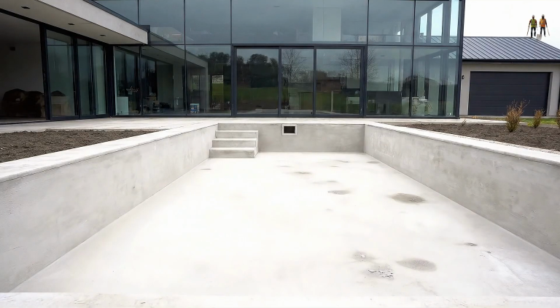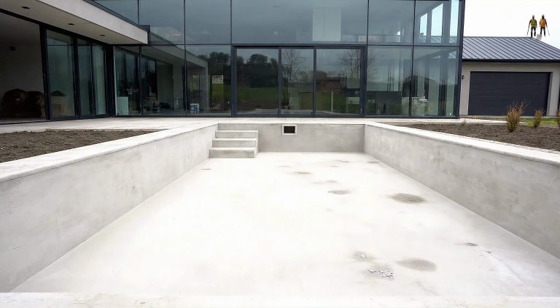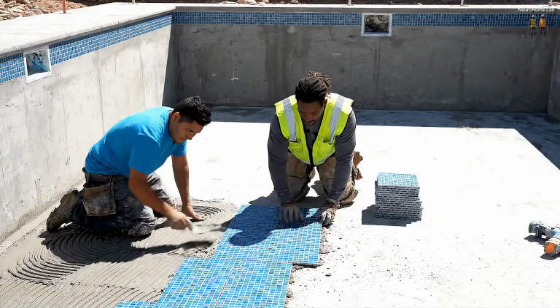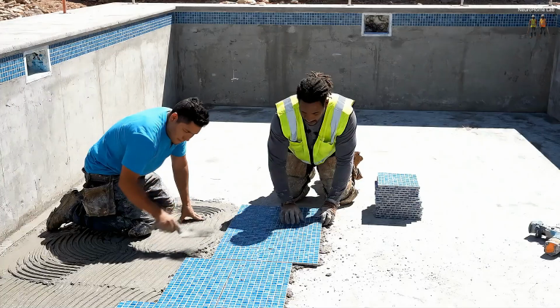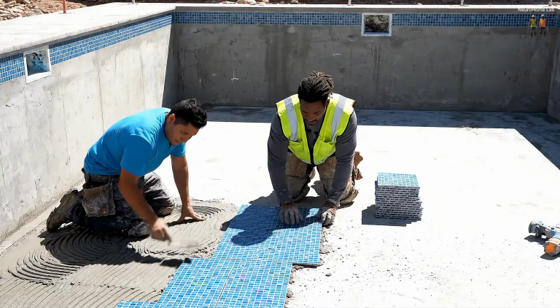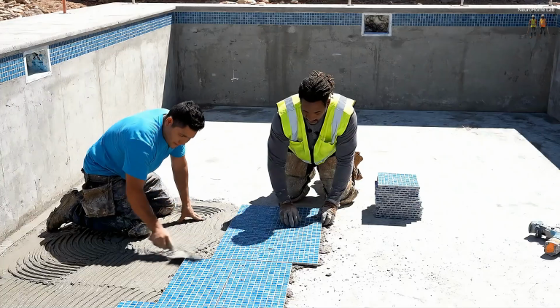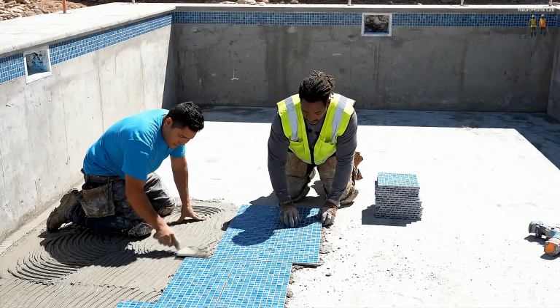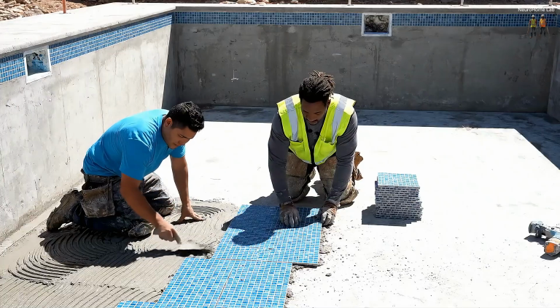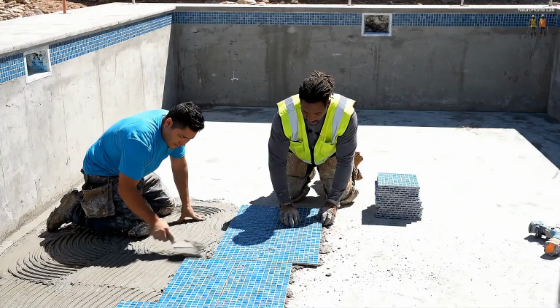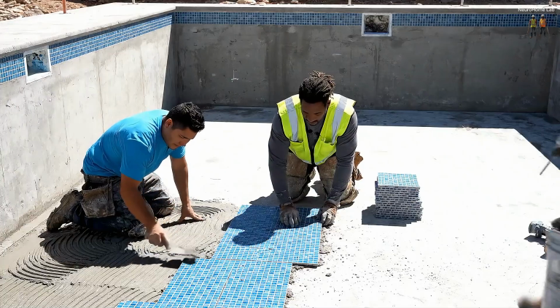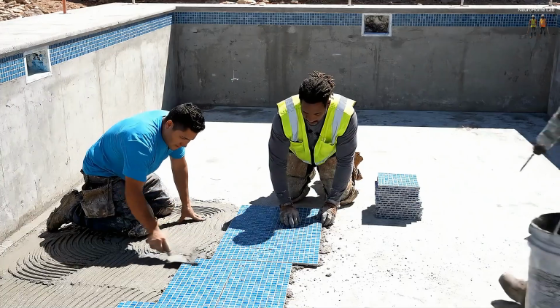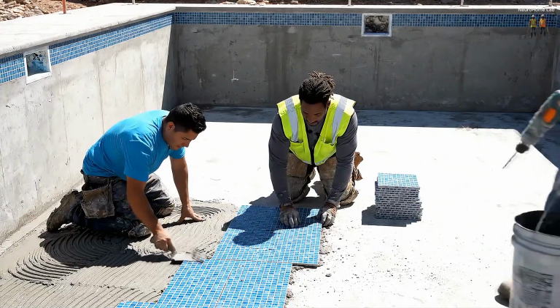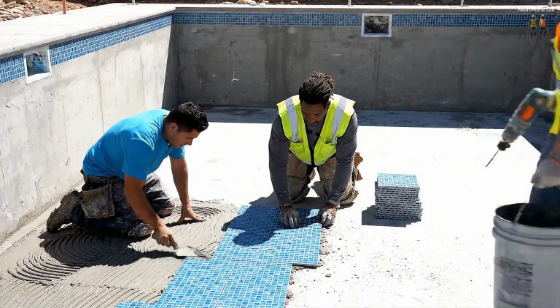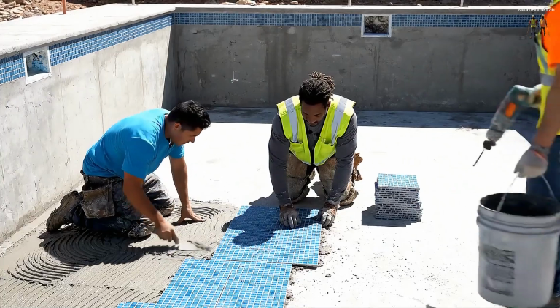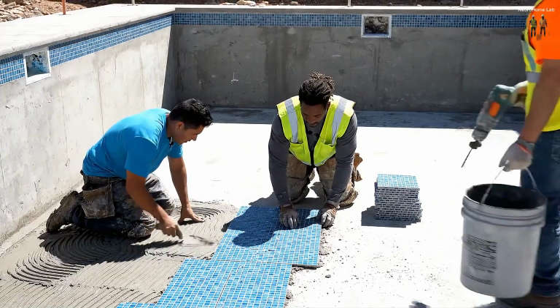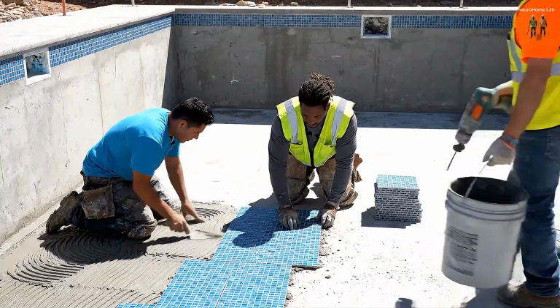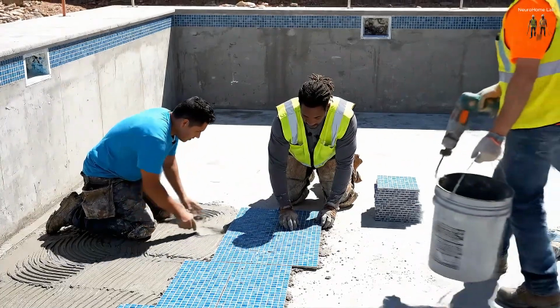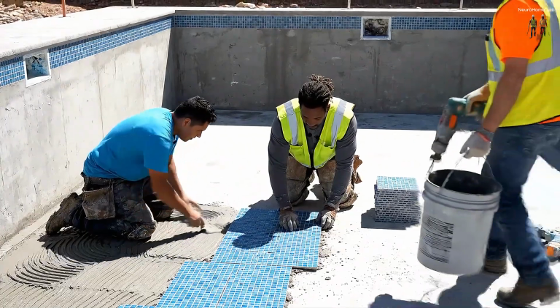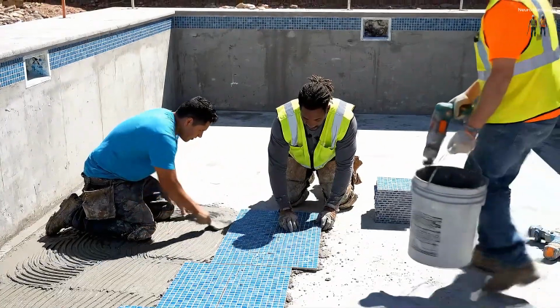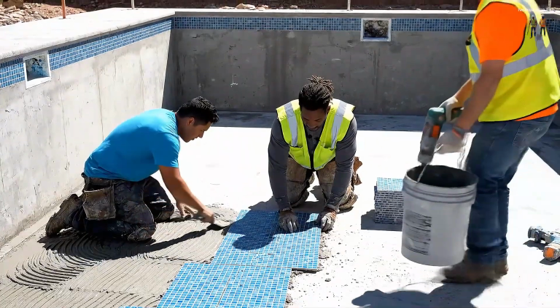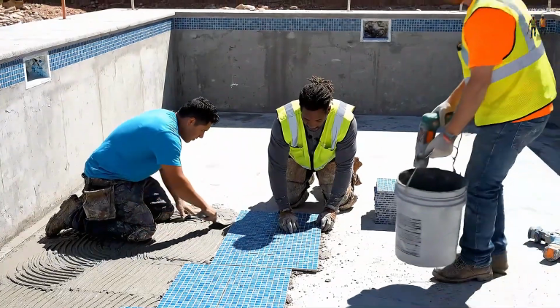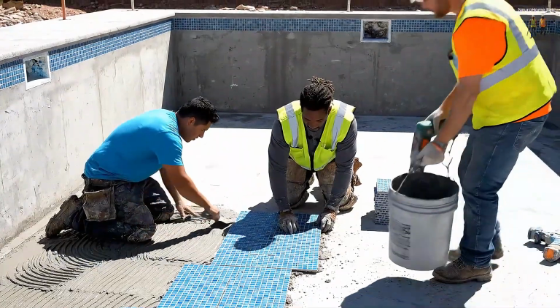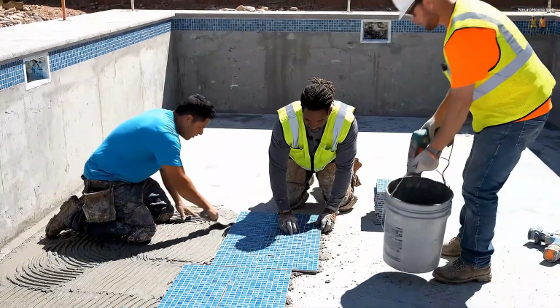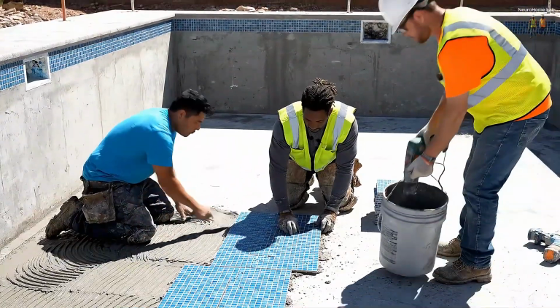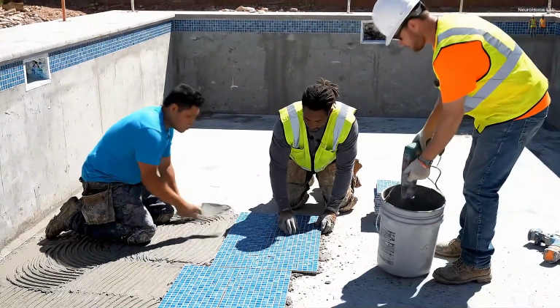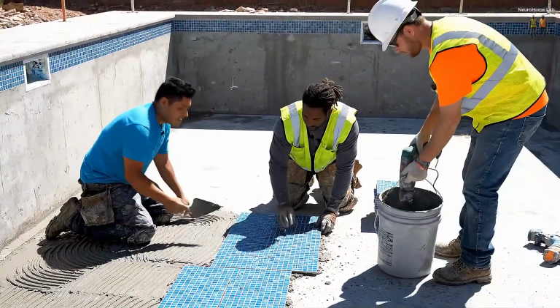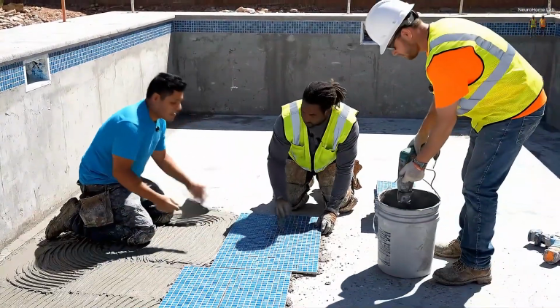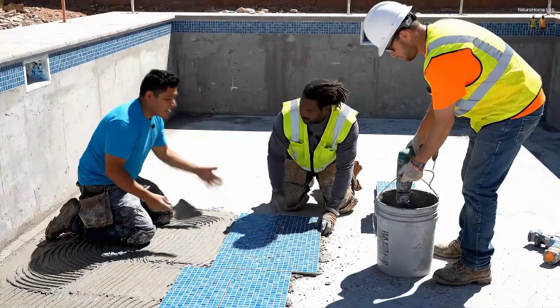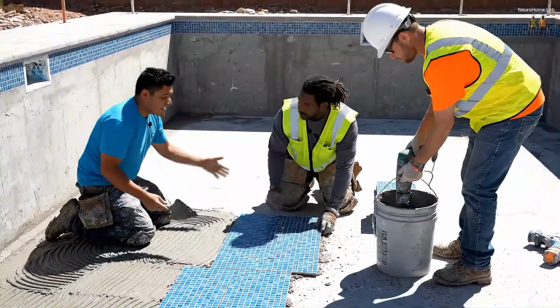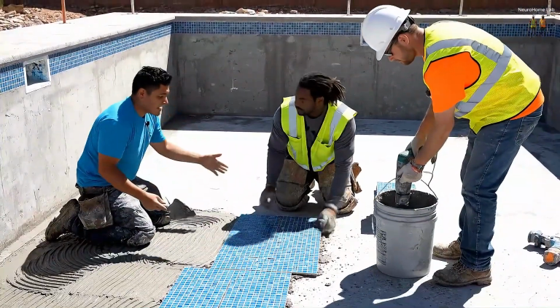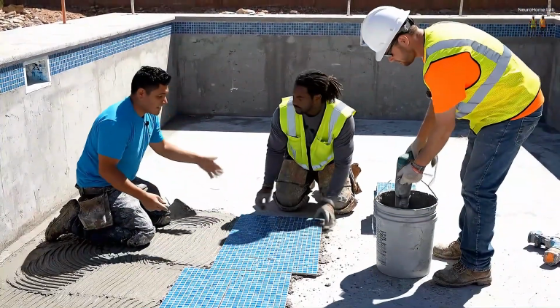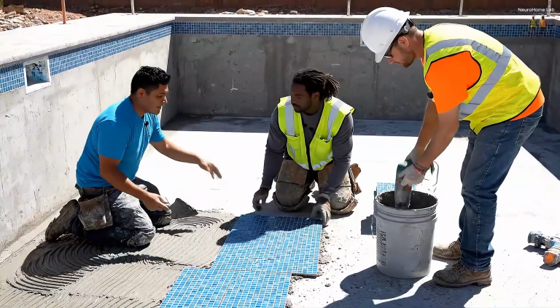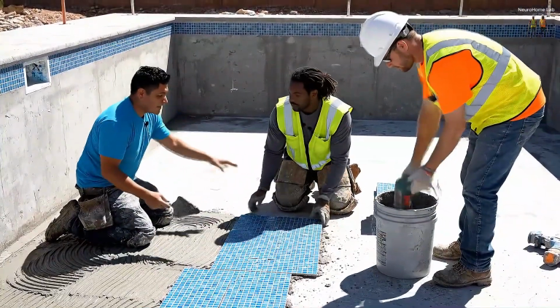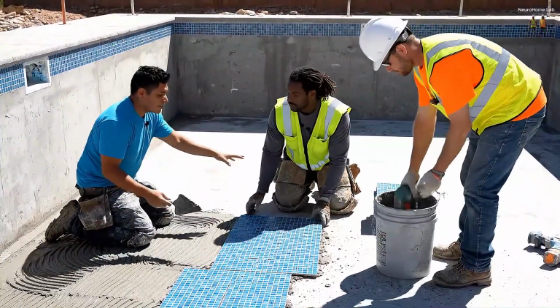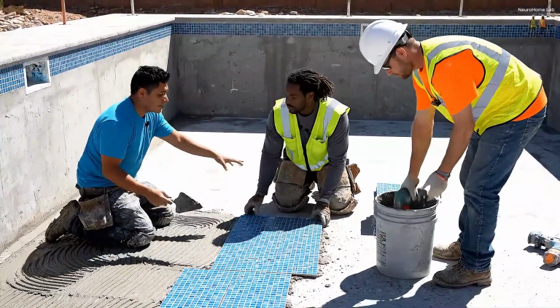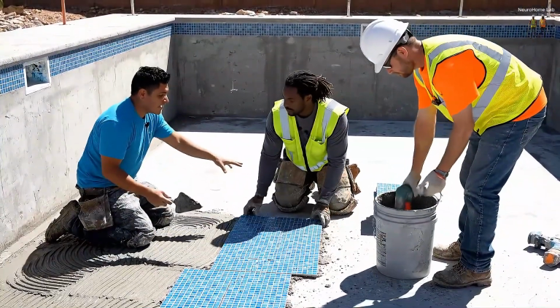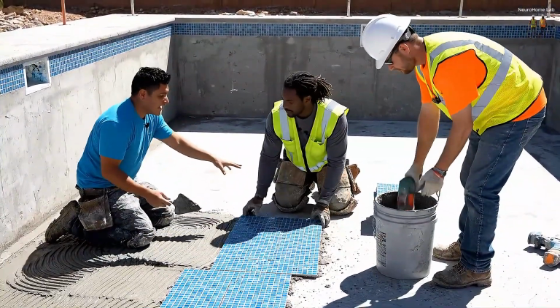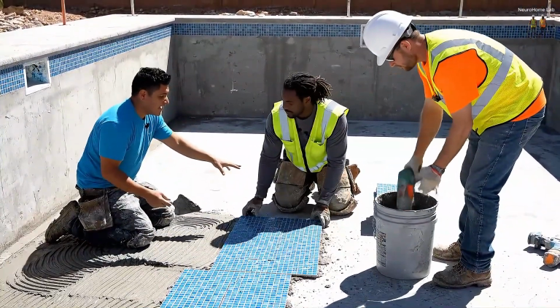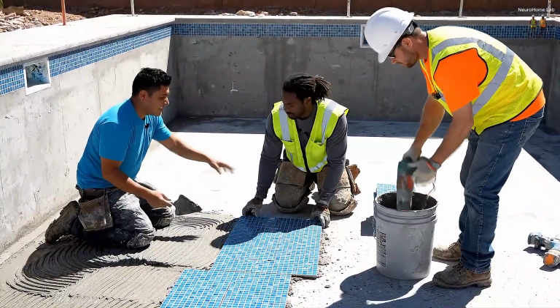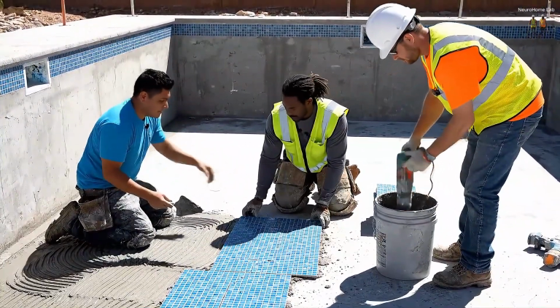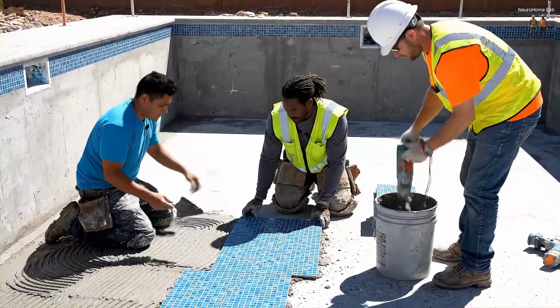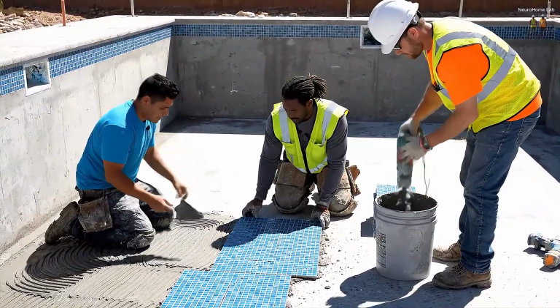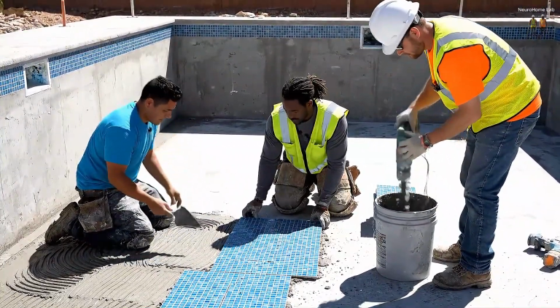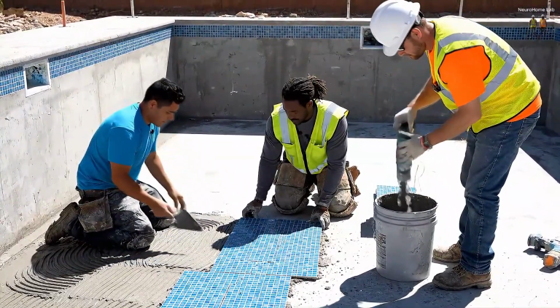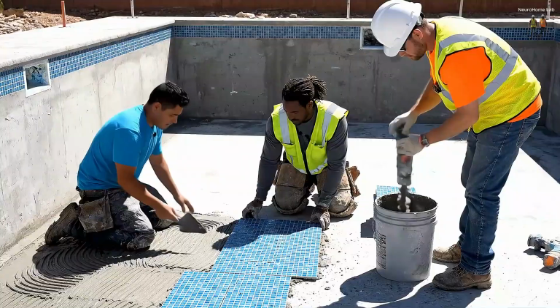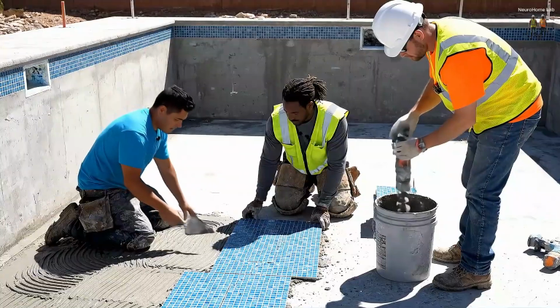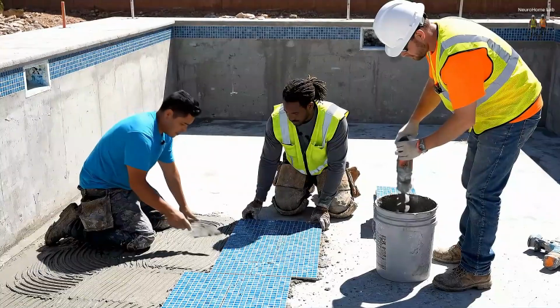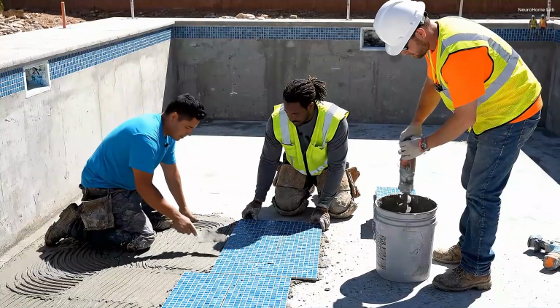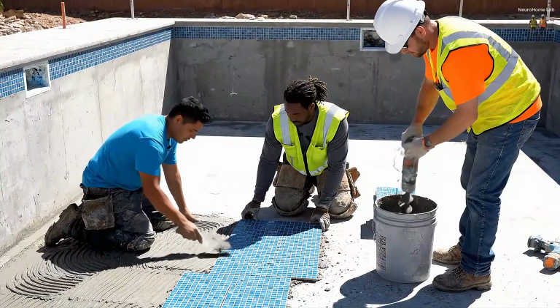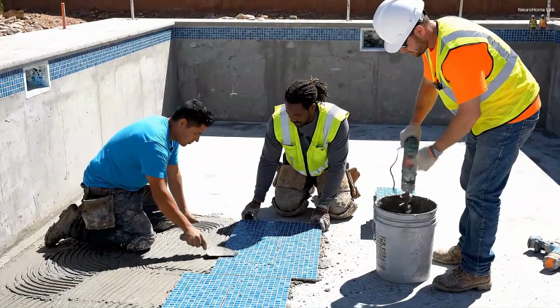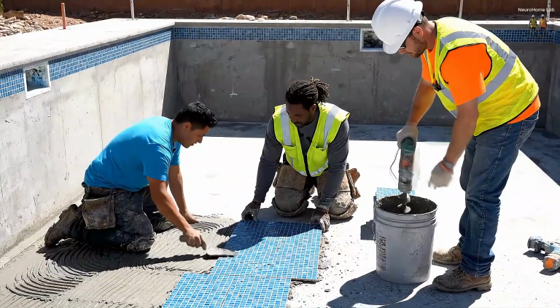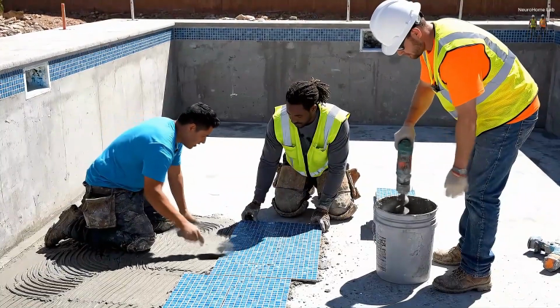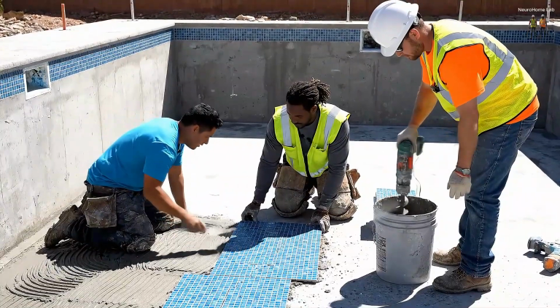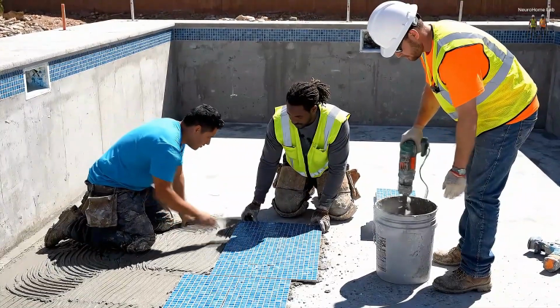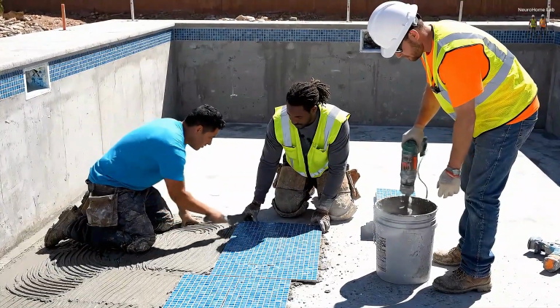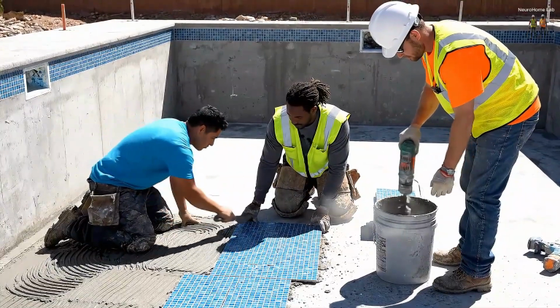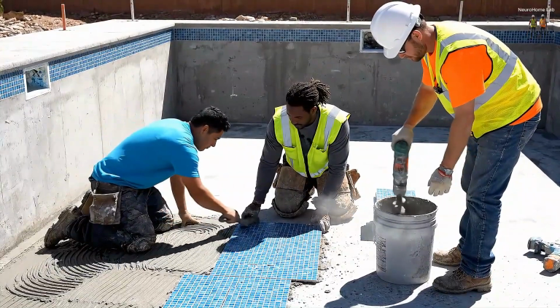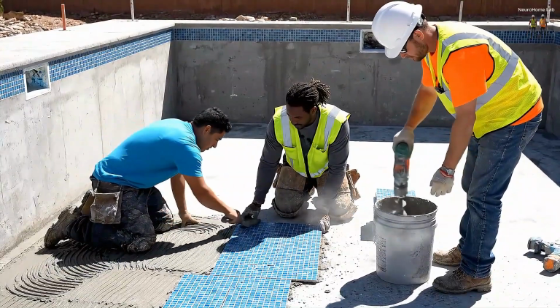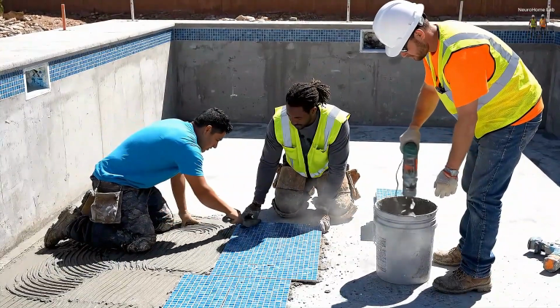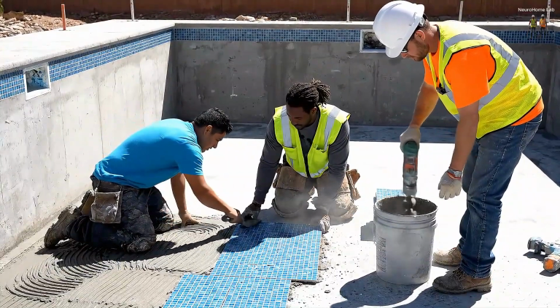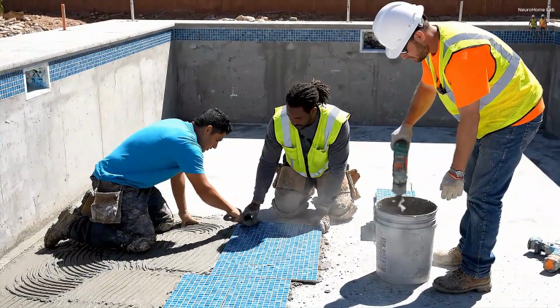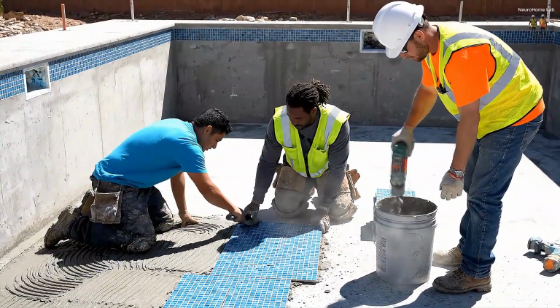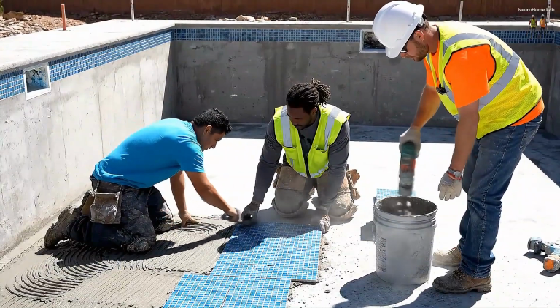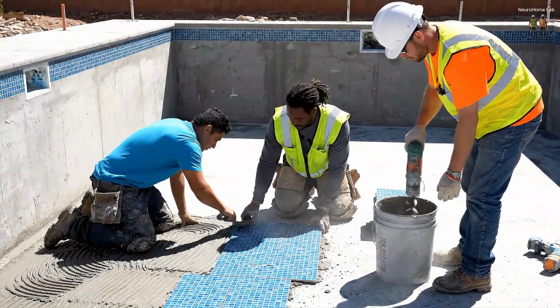Okay, let's get these tiles perfectly aligned. Precision is key for this mosaic. Grout's almost ready over here.